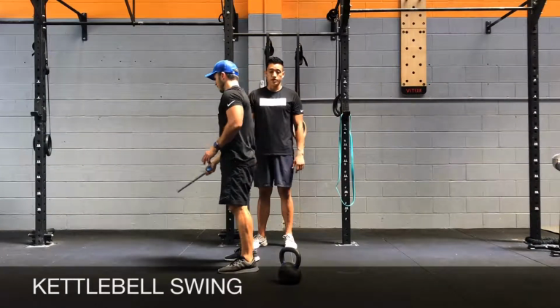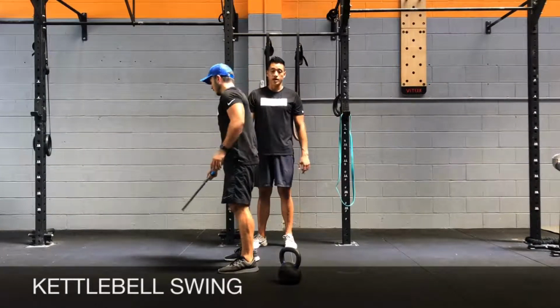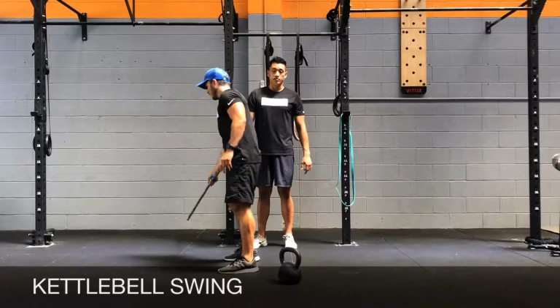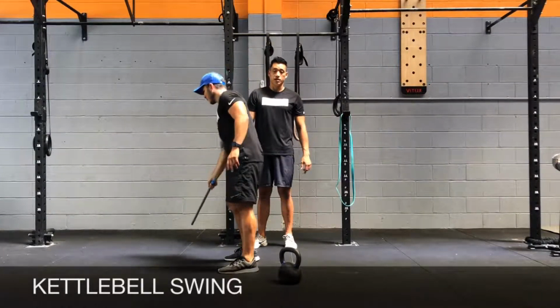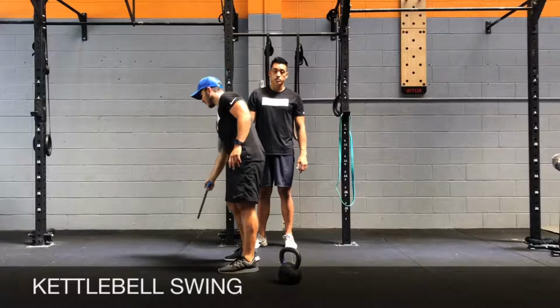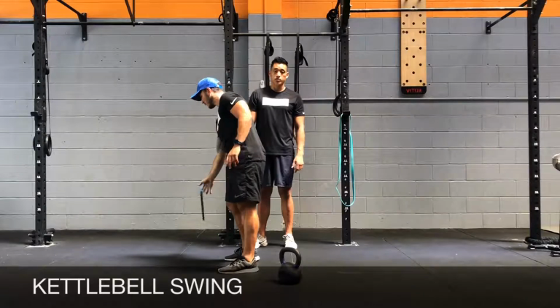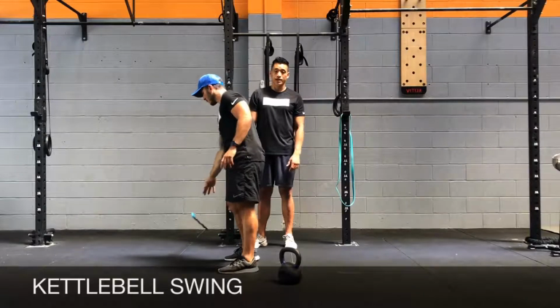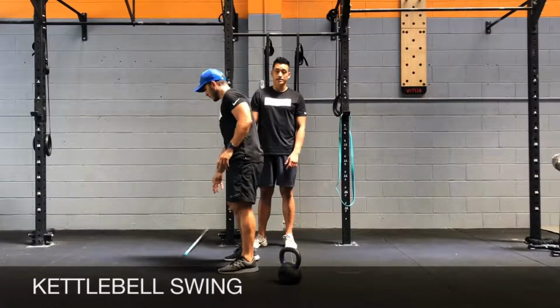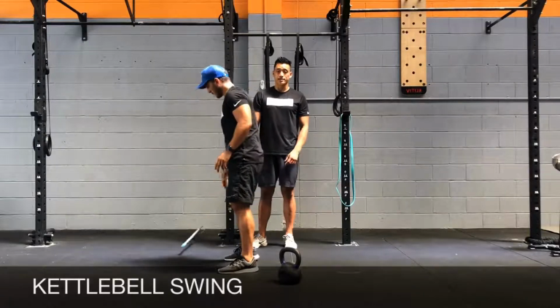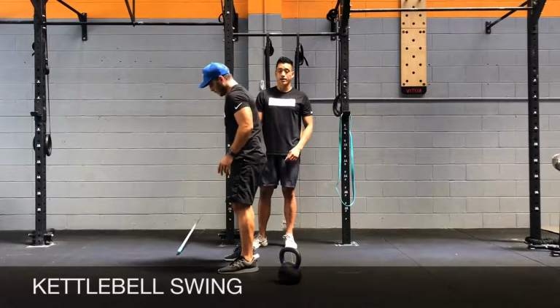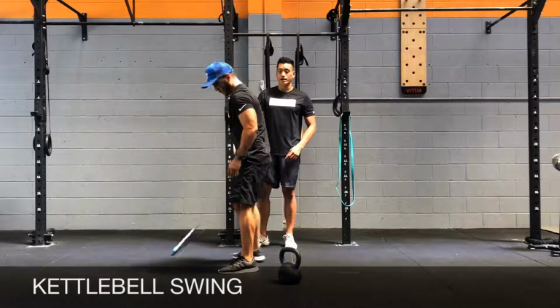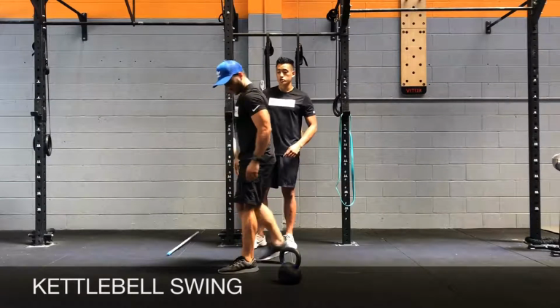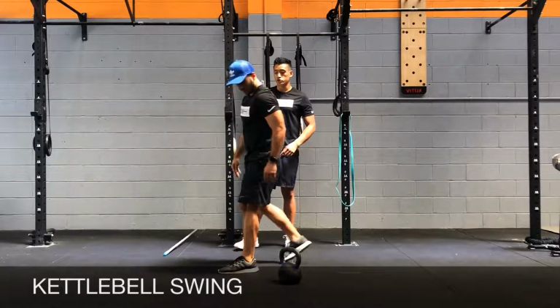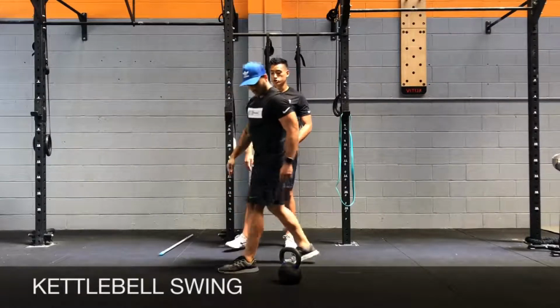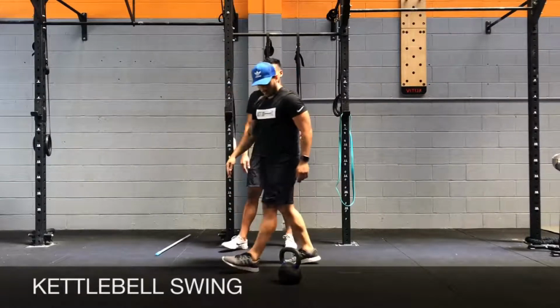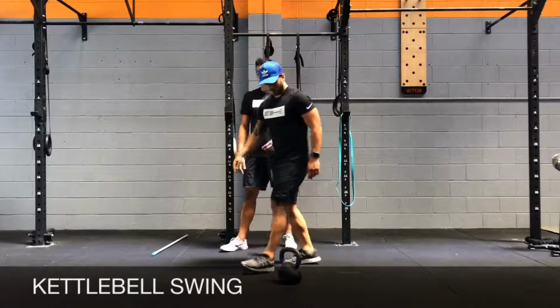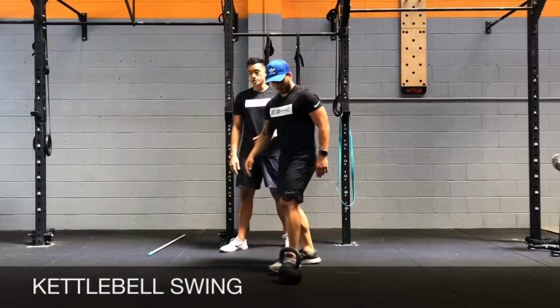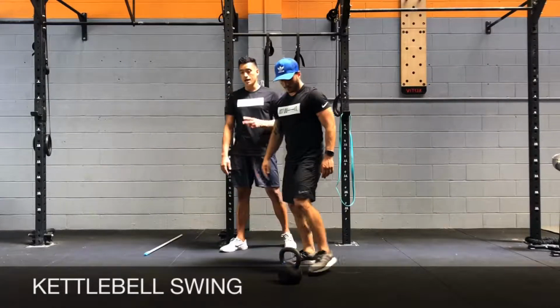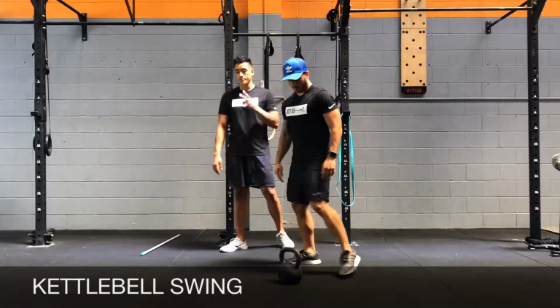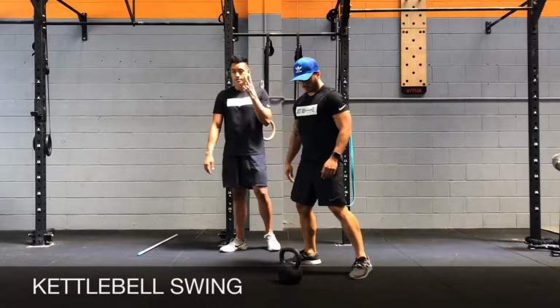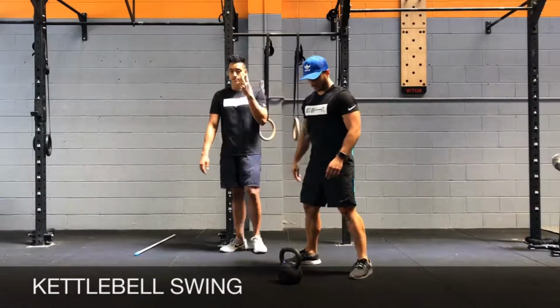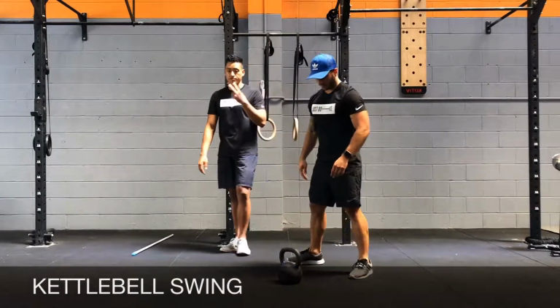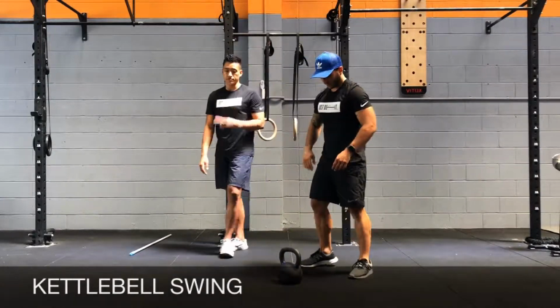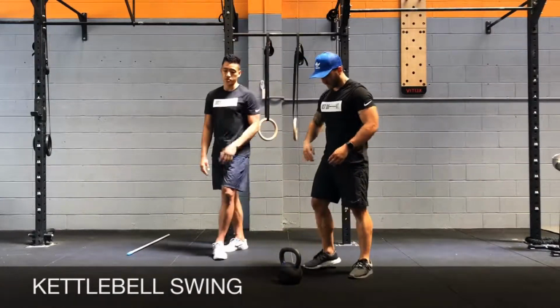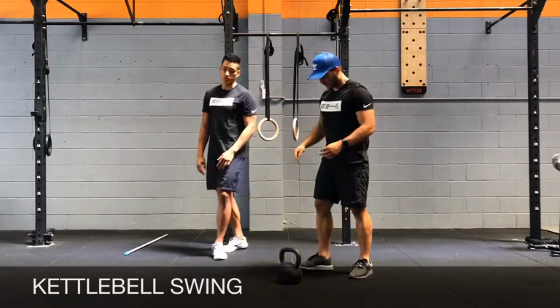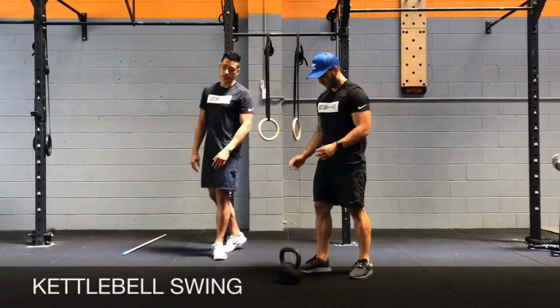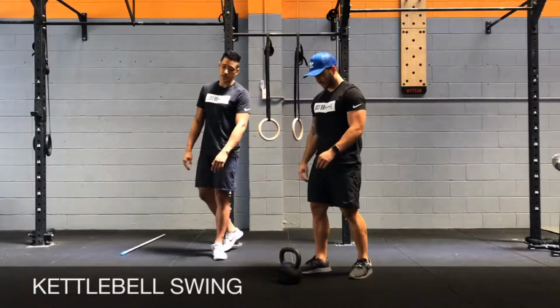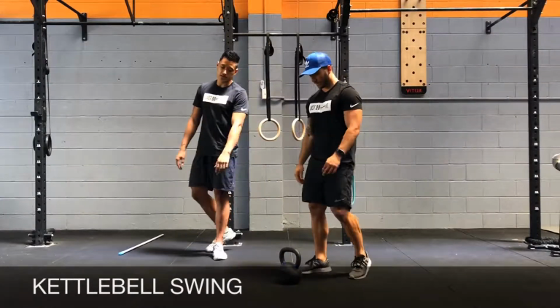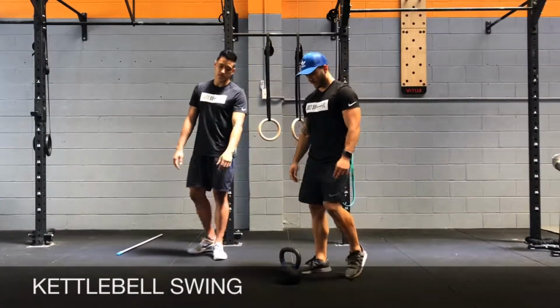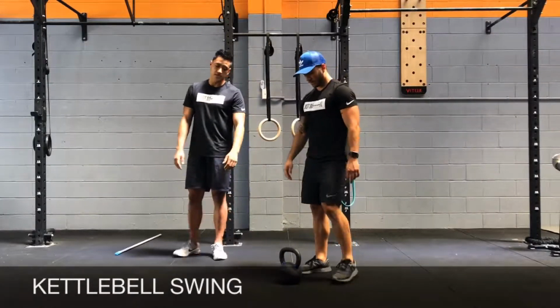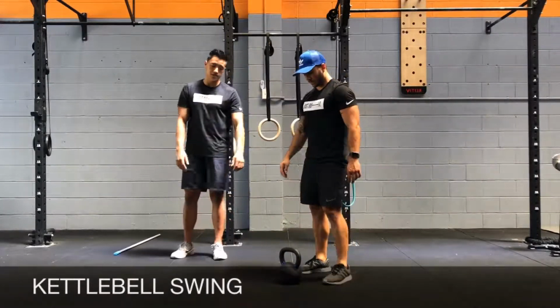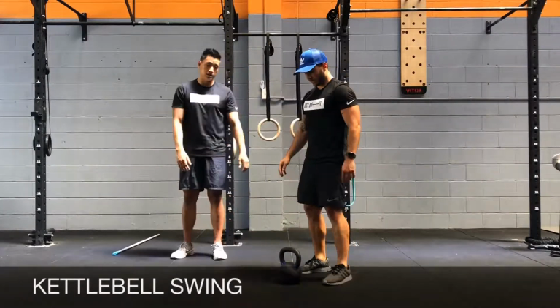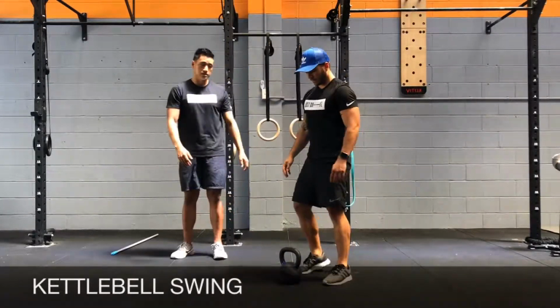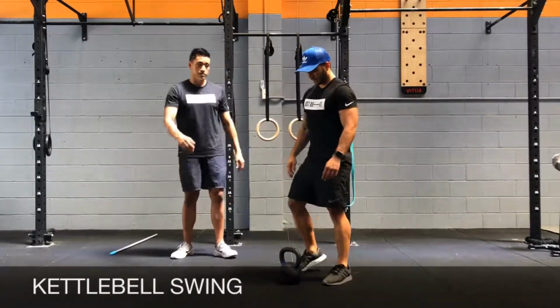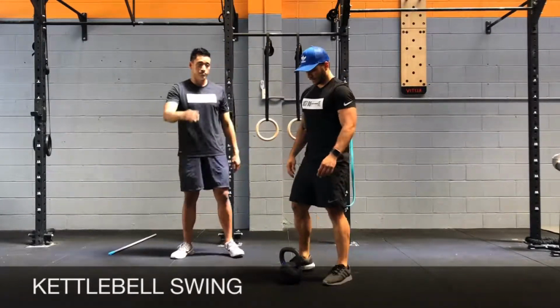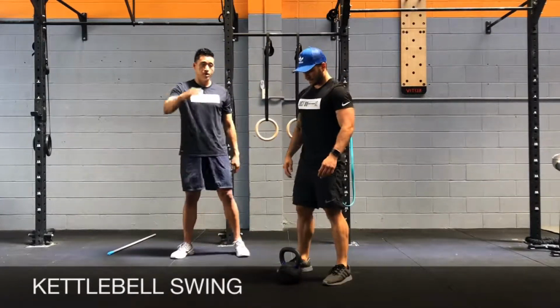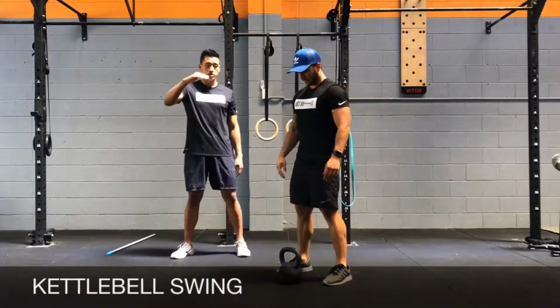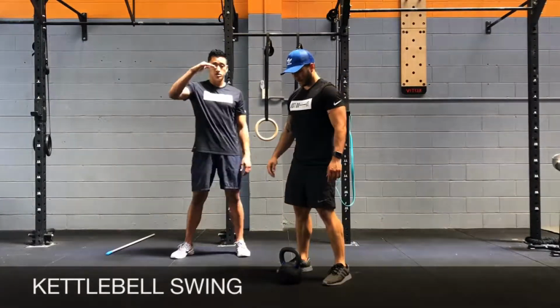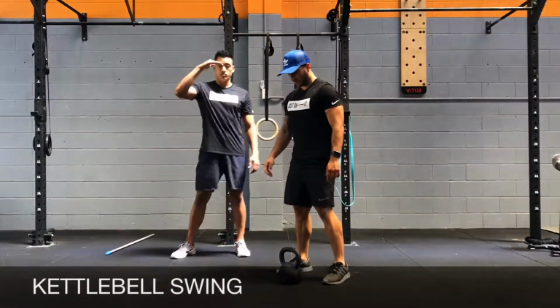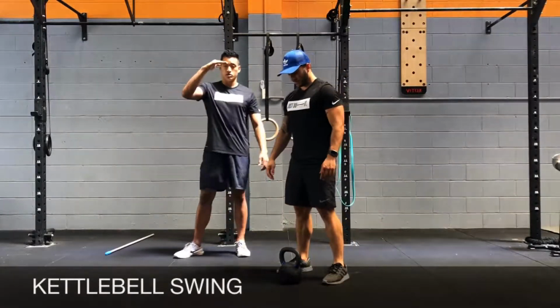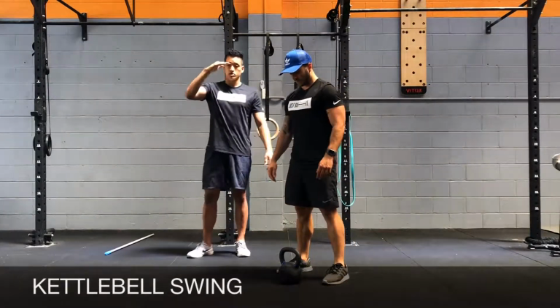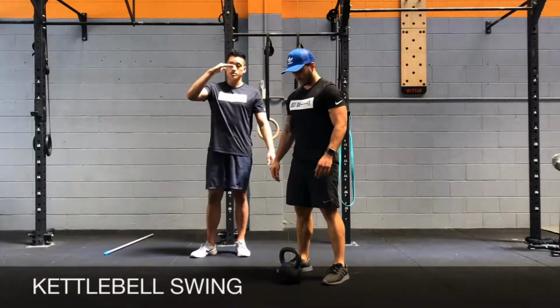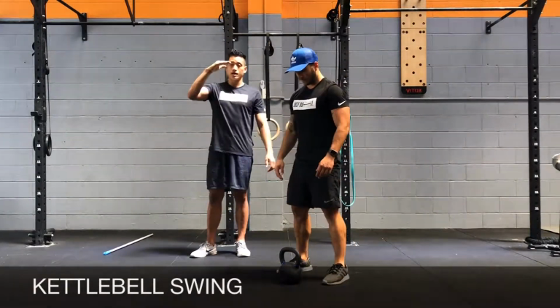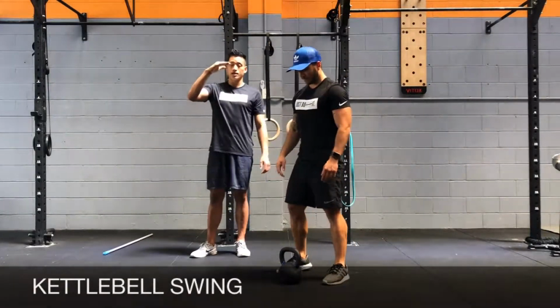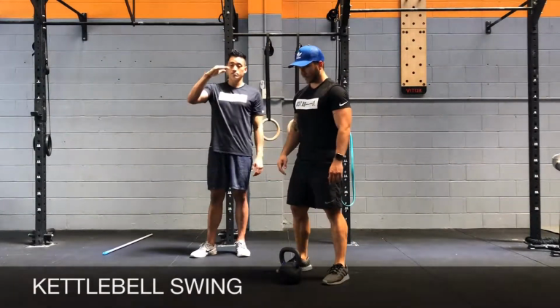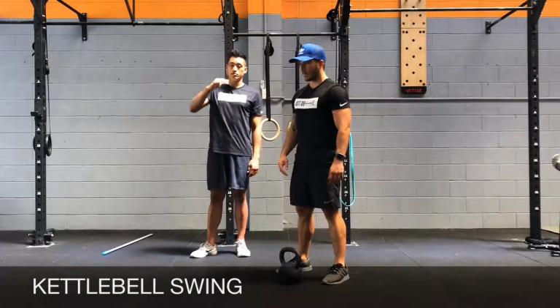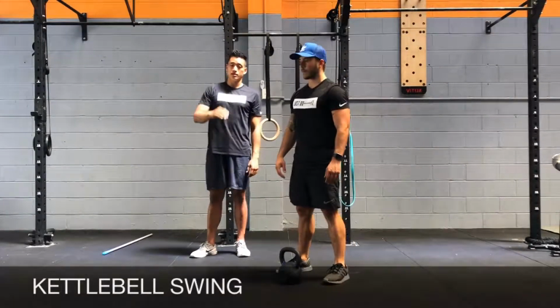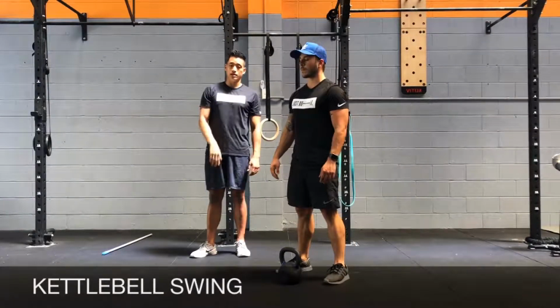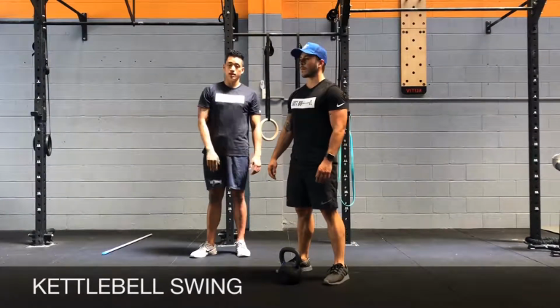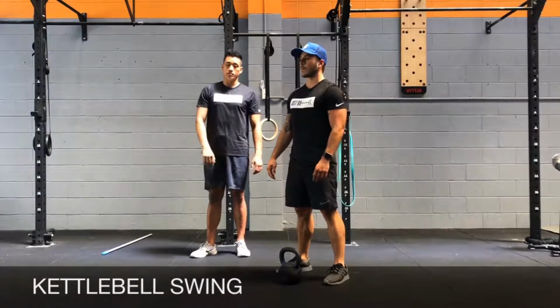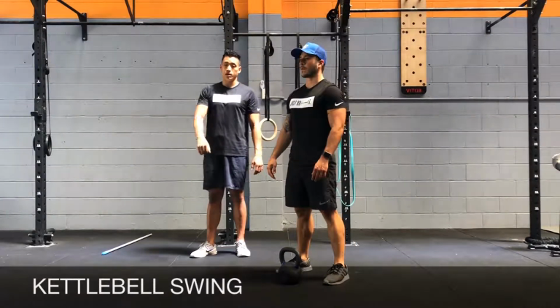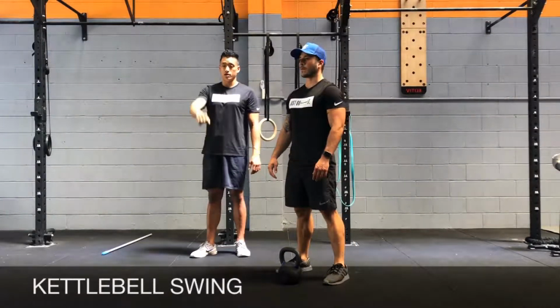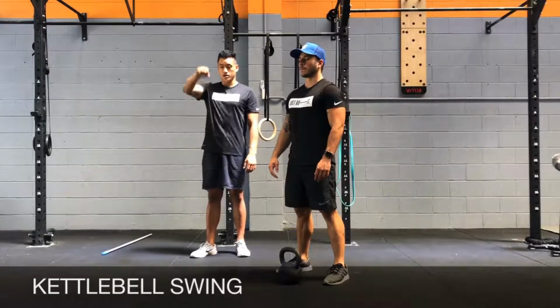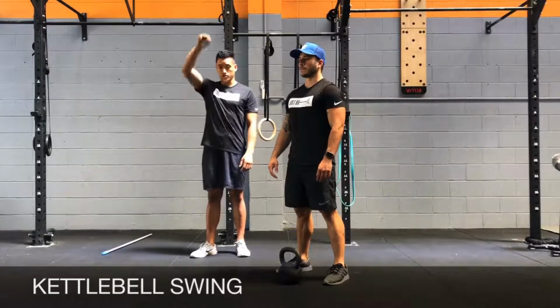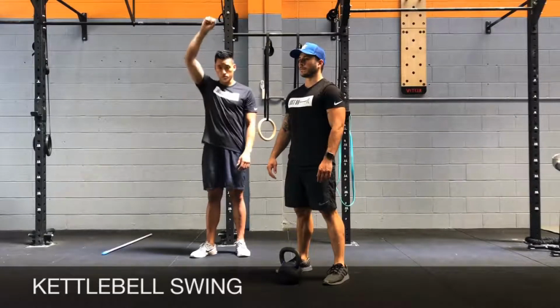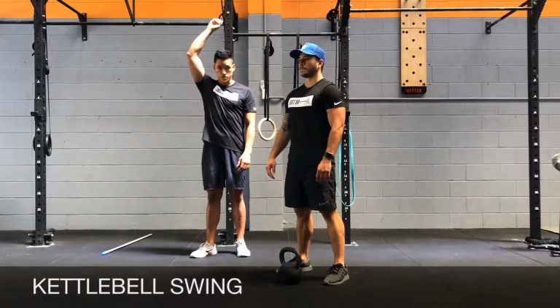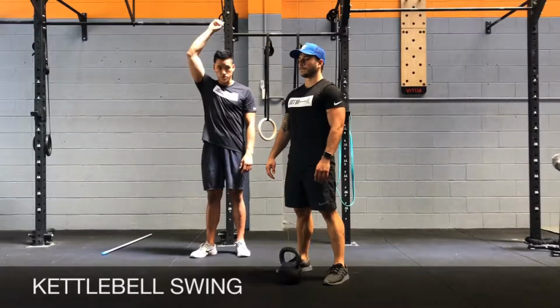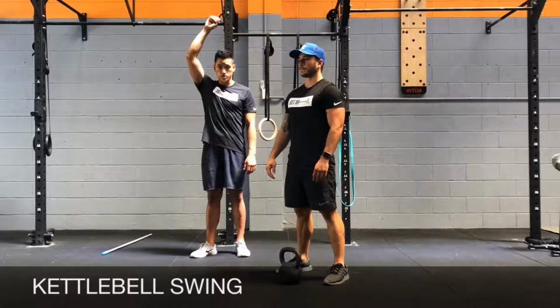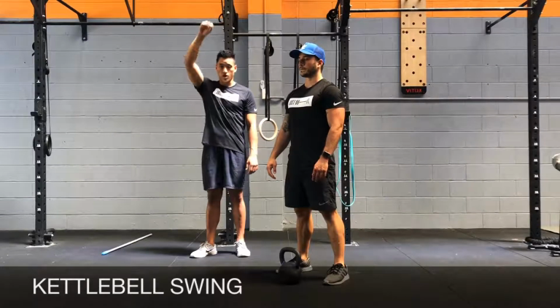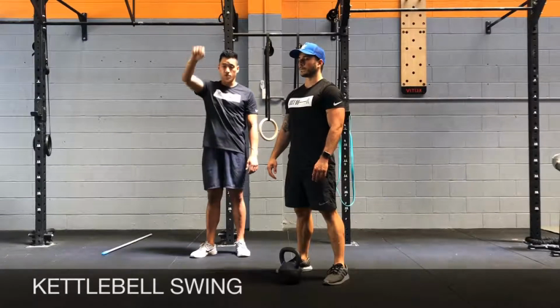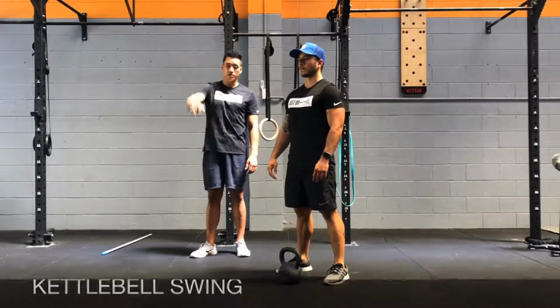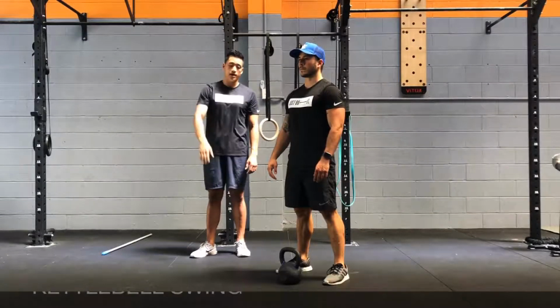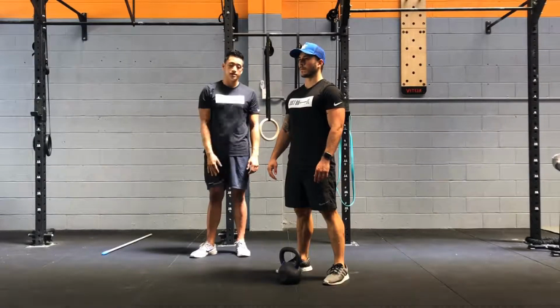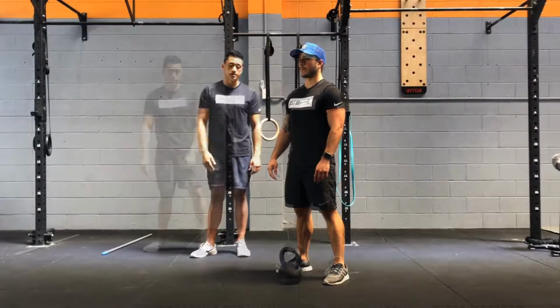For the kettlebell swings, there are two types of swings. There's the Russian, which is eye level, and then American, which is overhead.